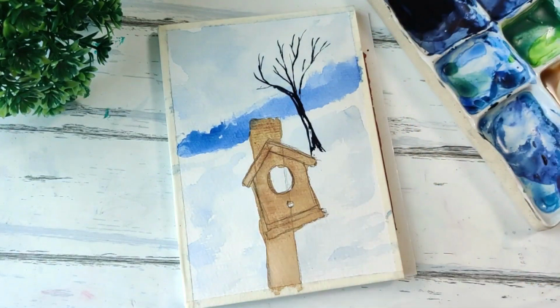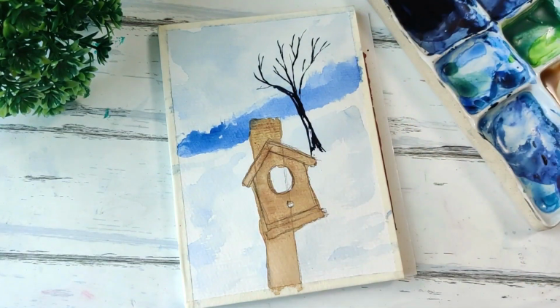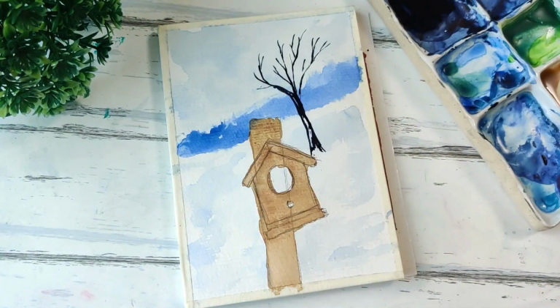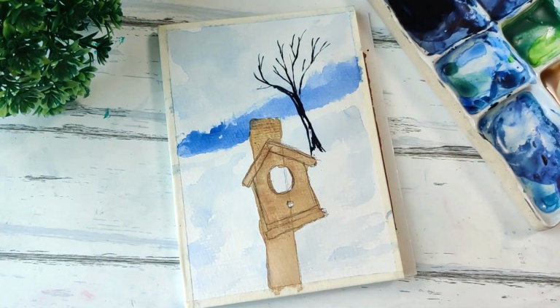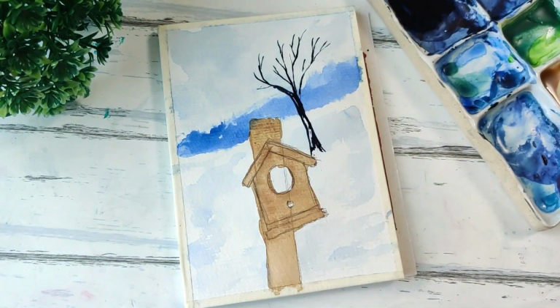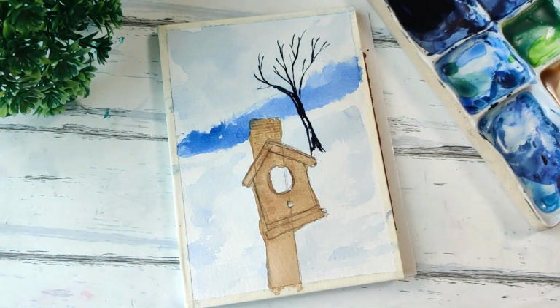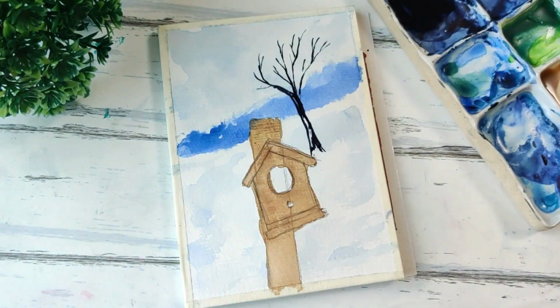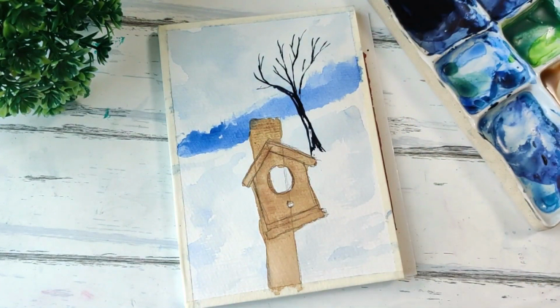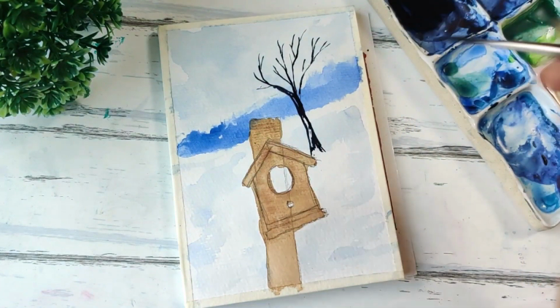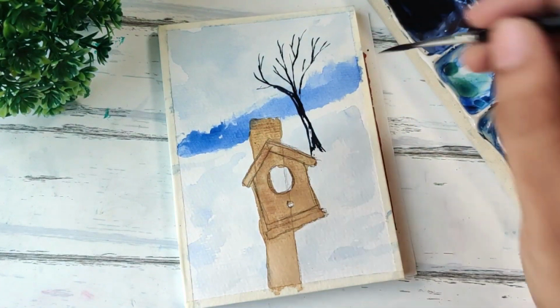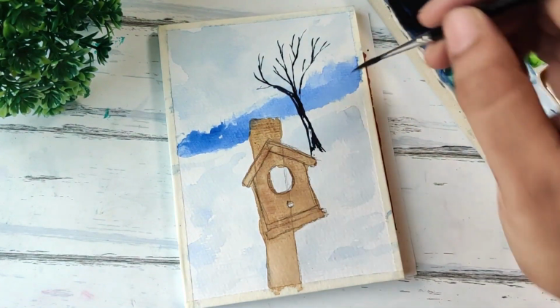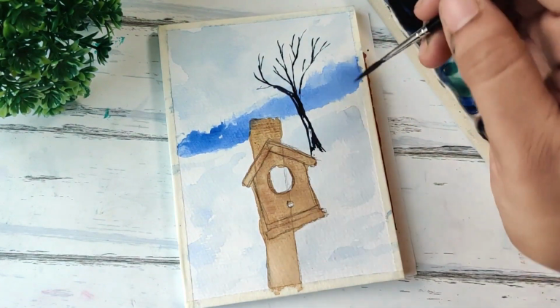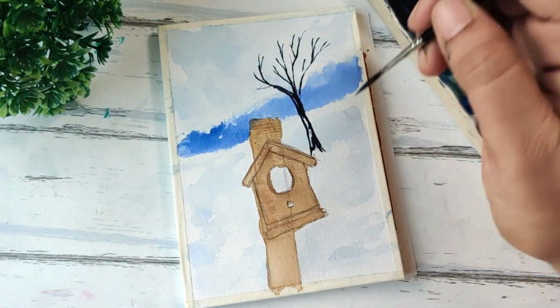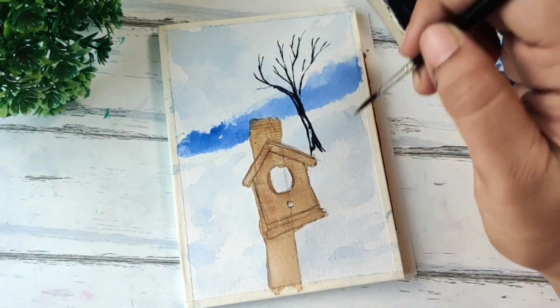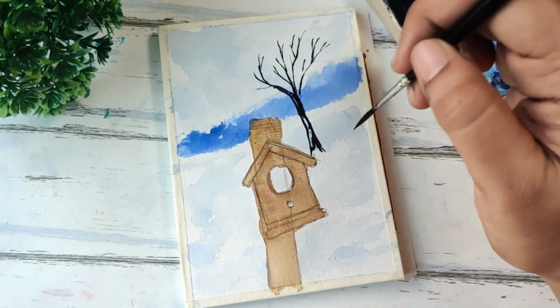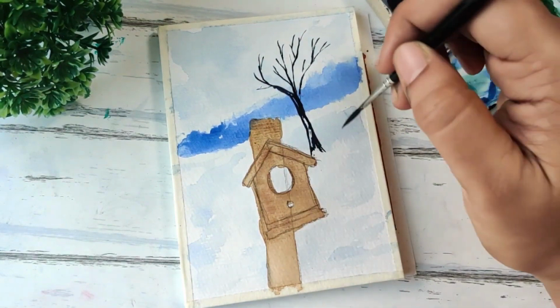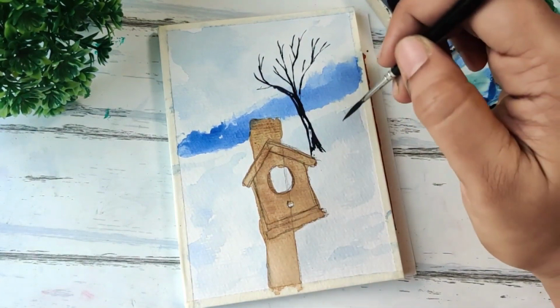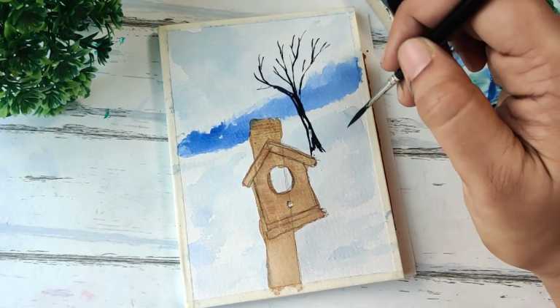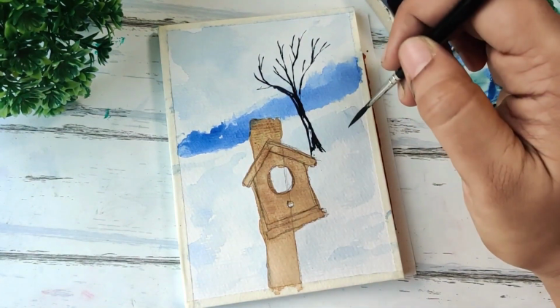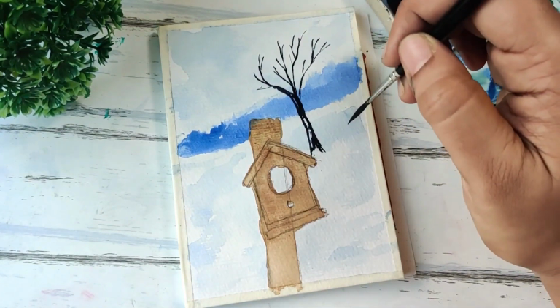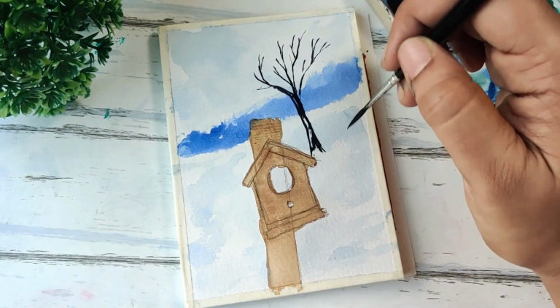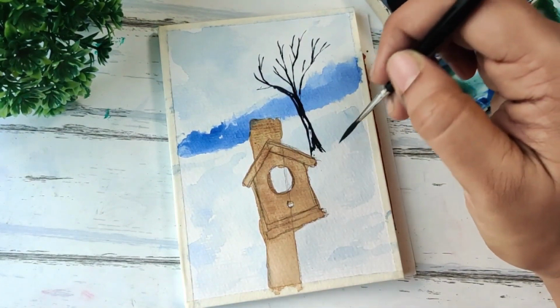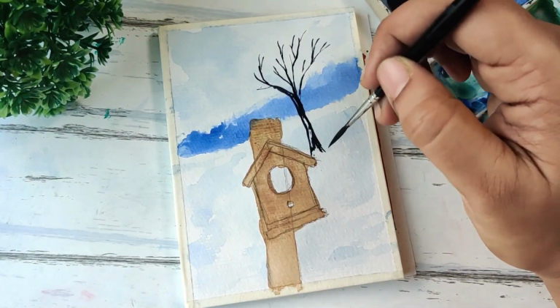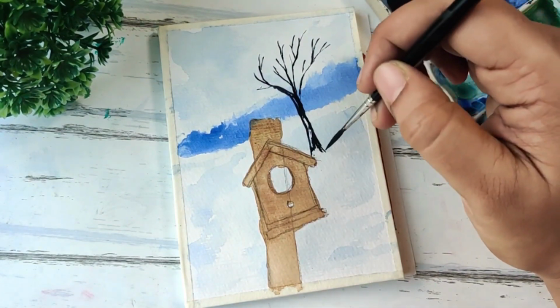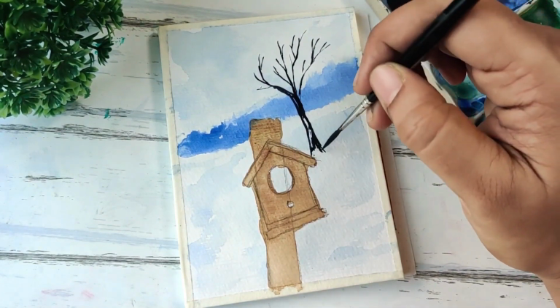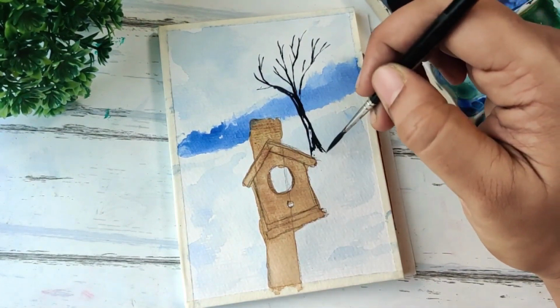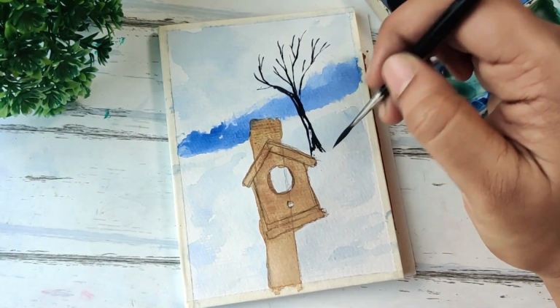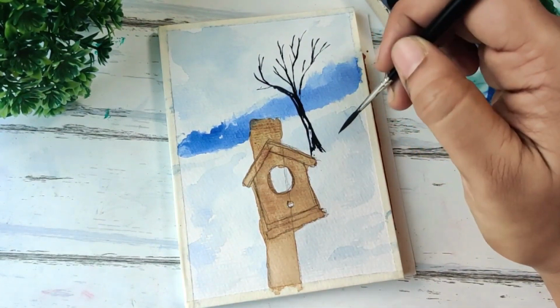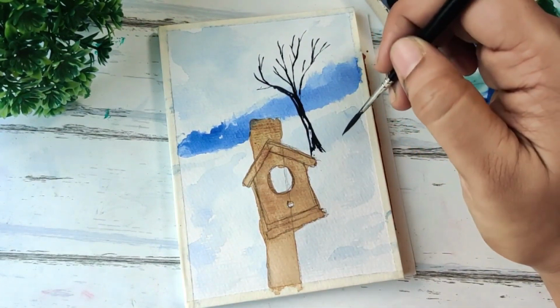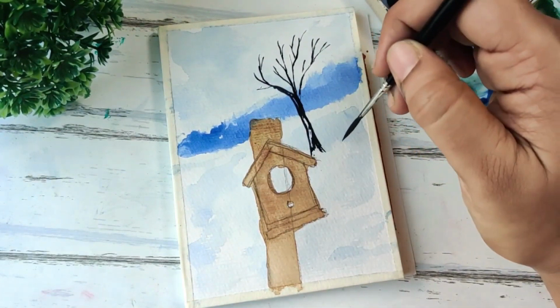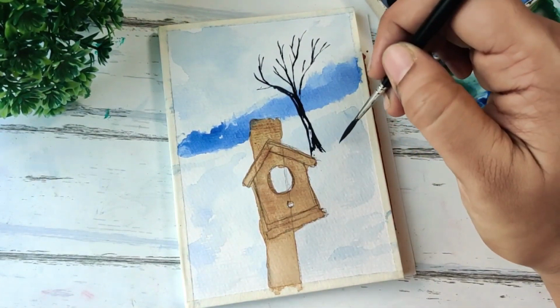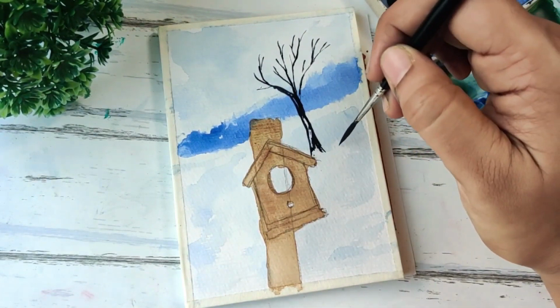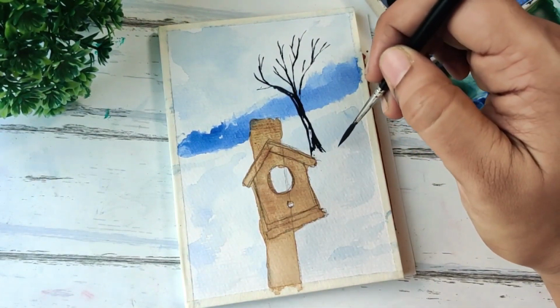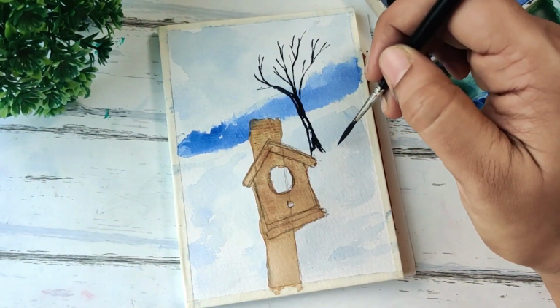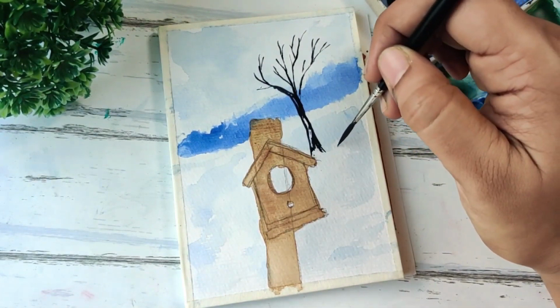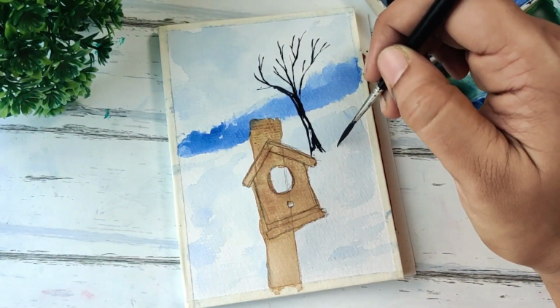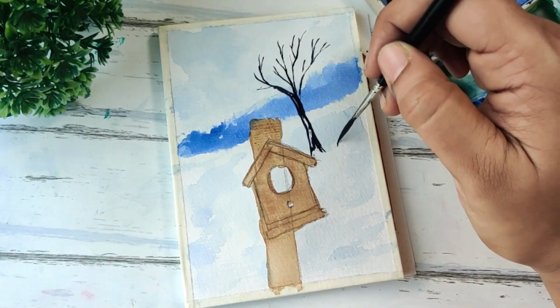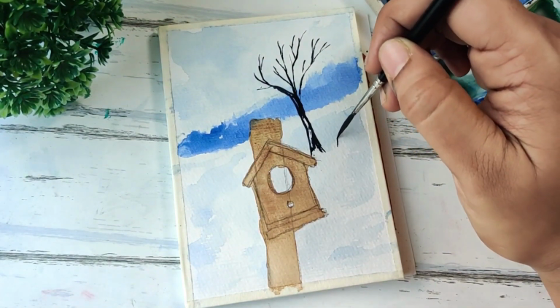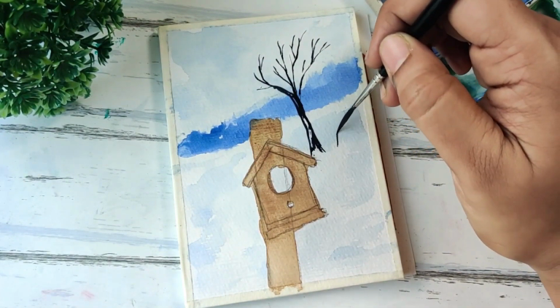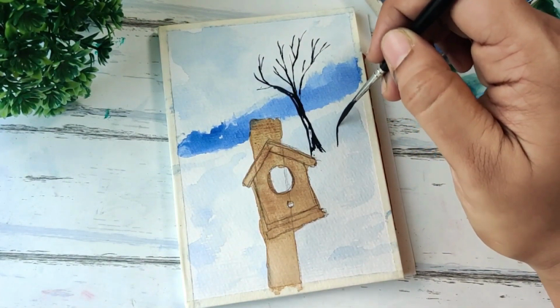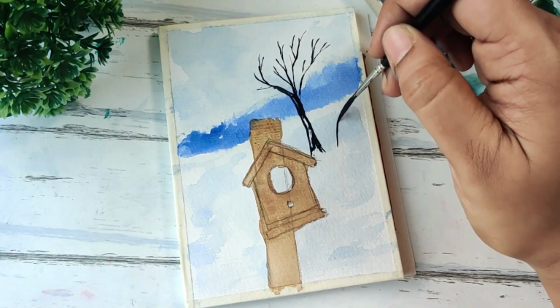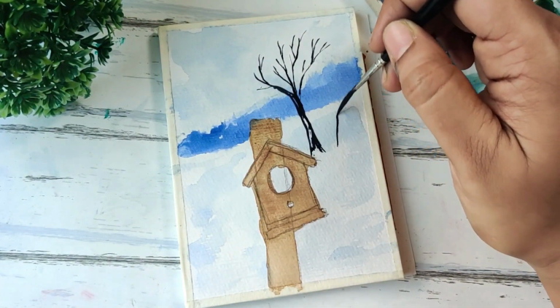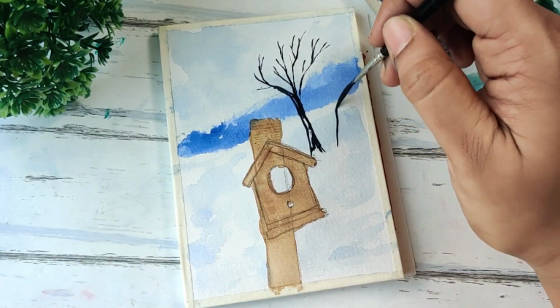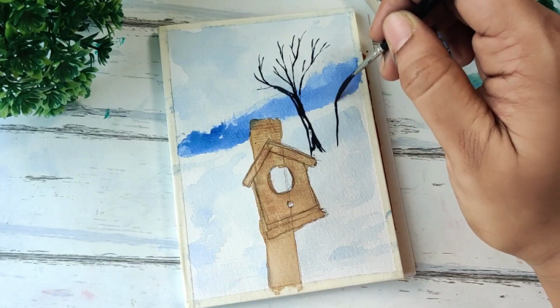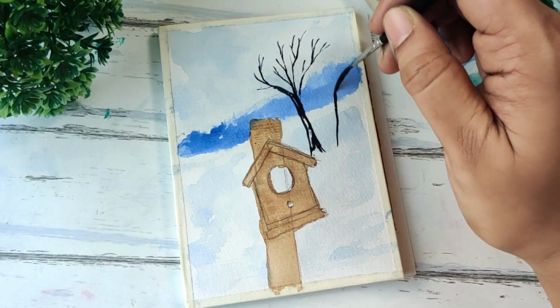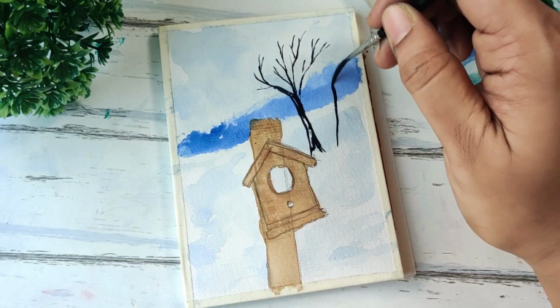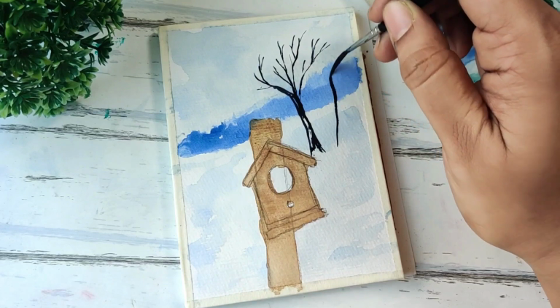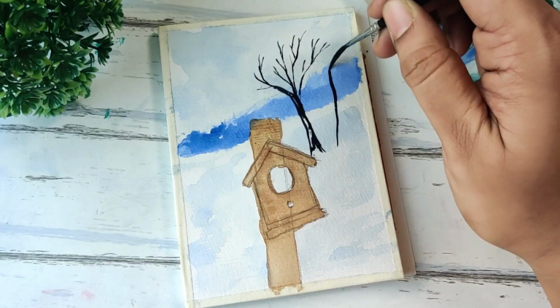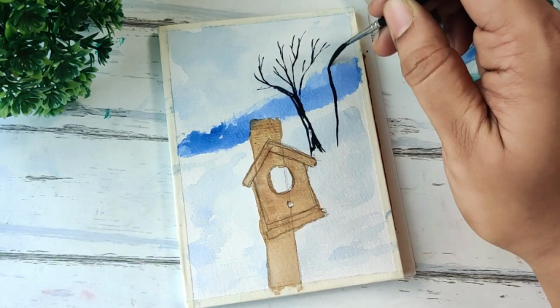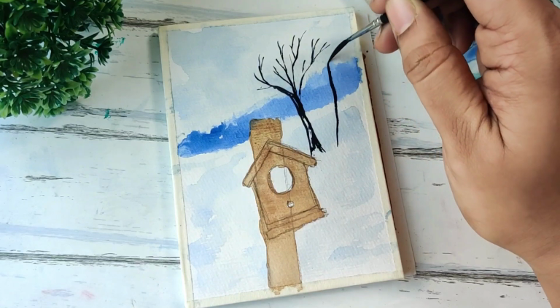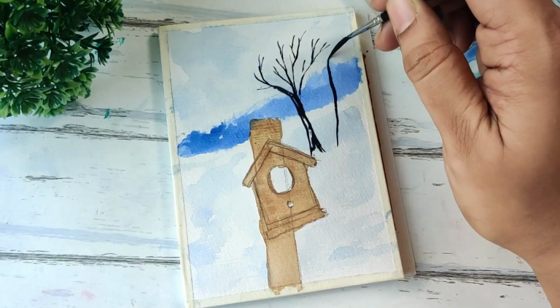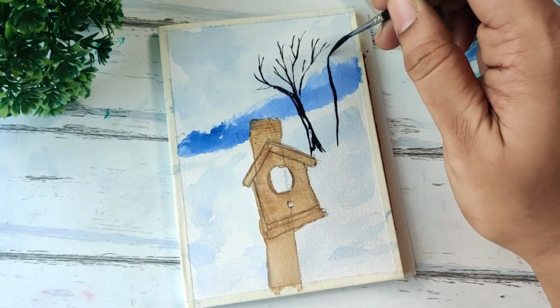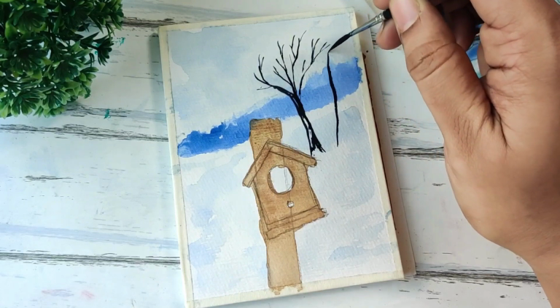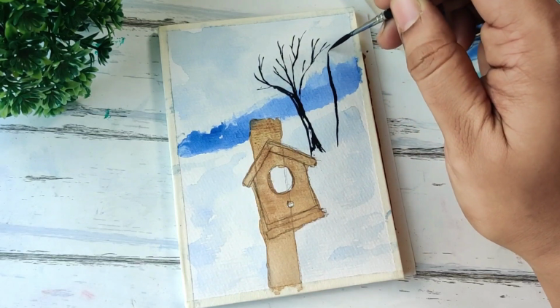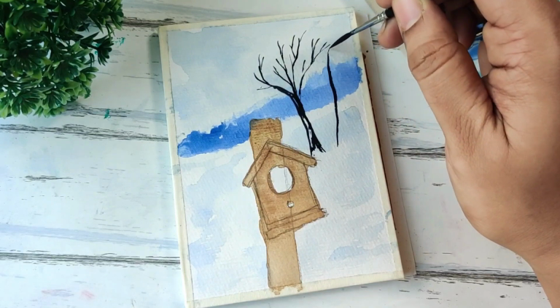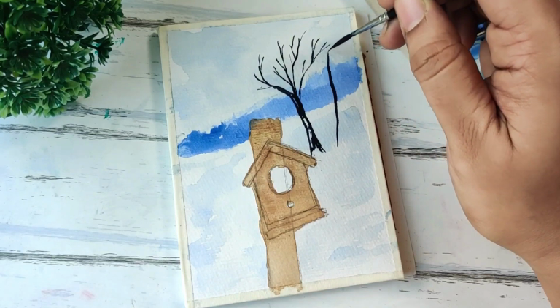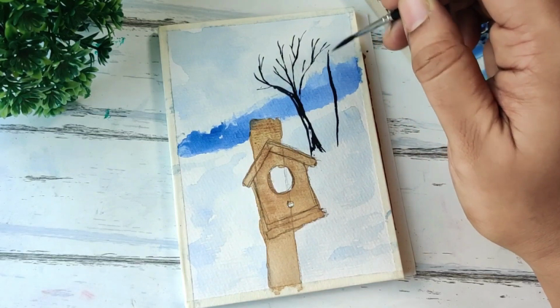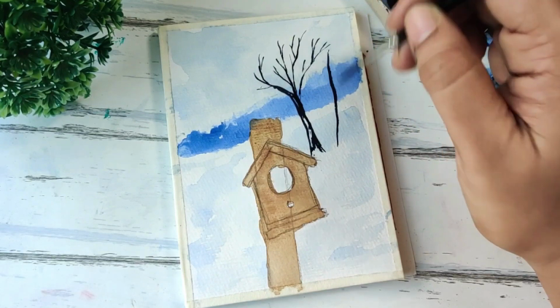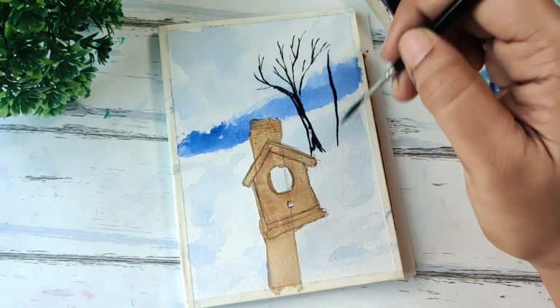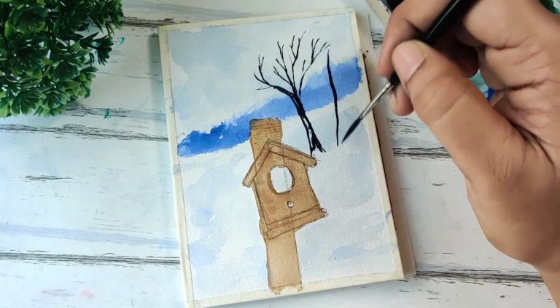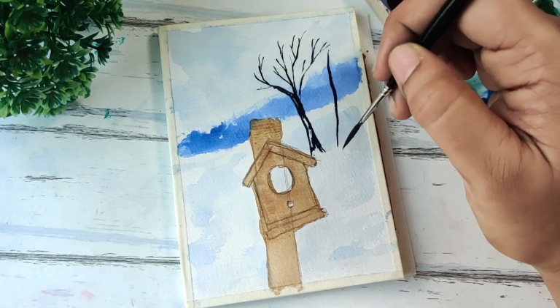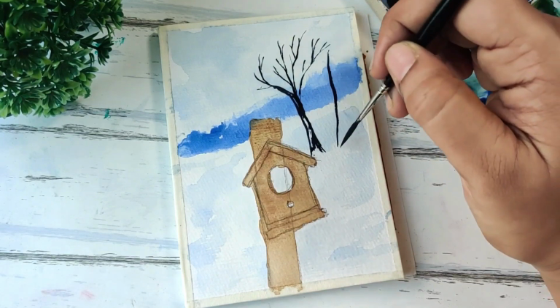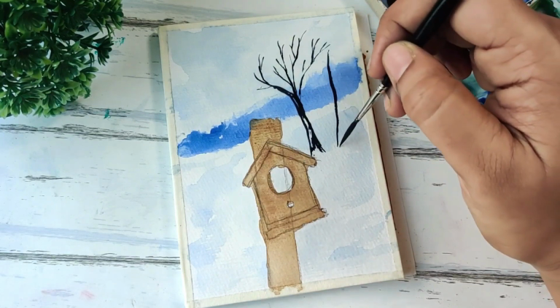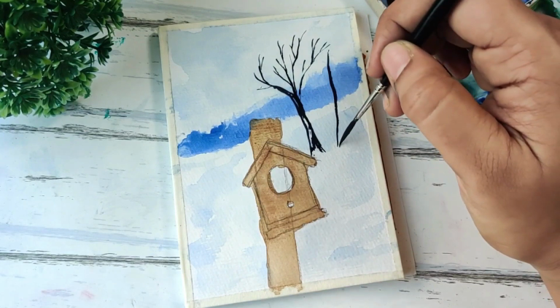I'll add another one just next to this. I'm using a rigger brush to get this kind of thin stroke.